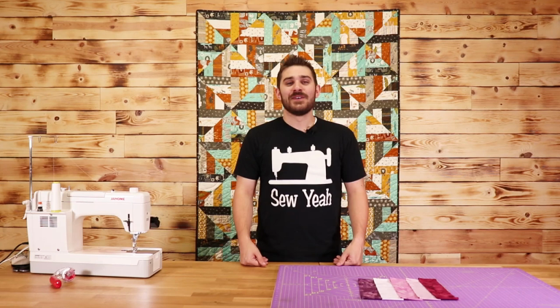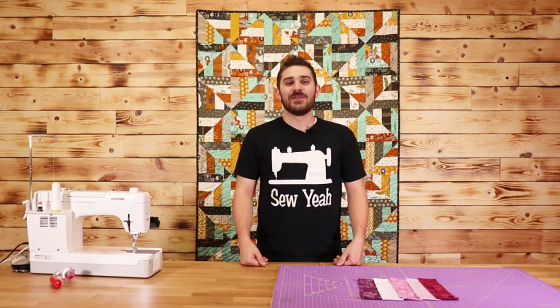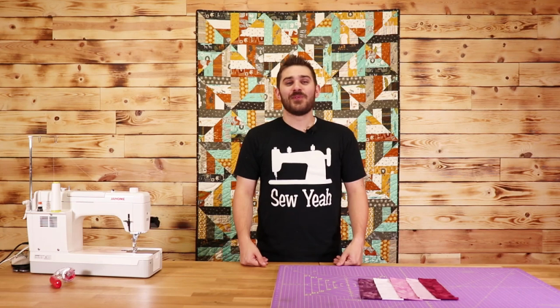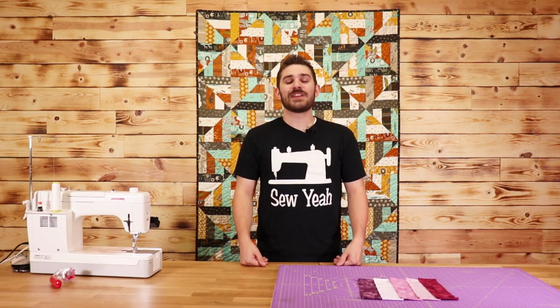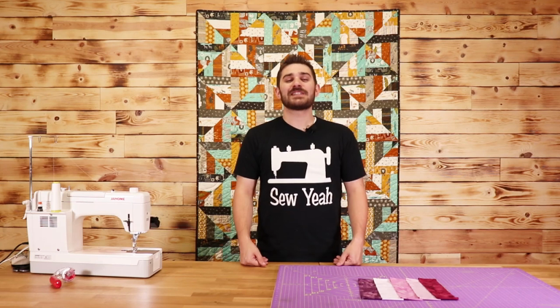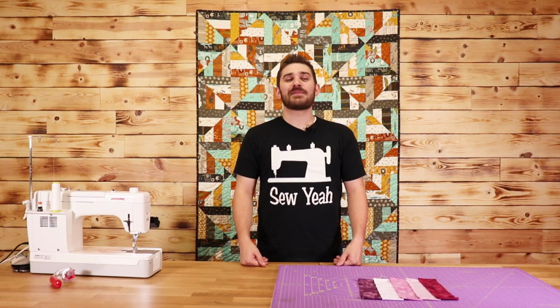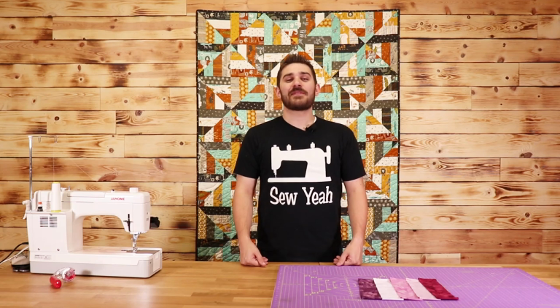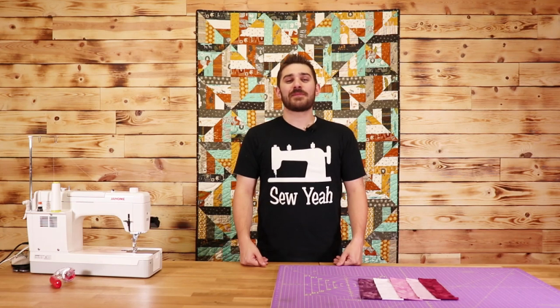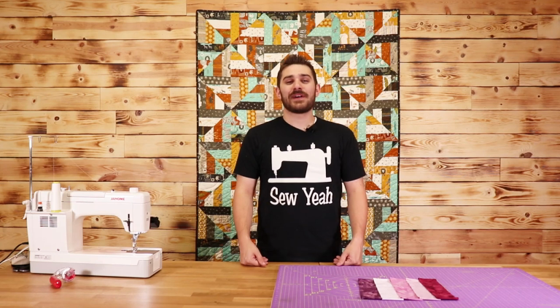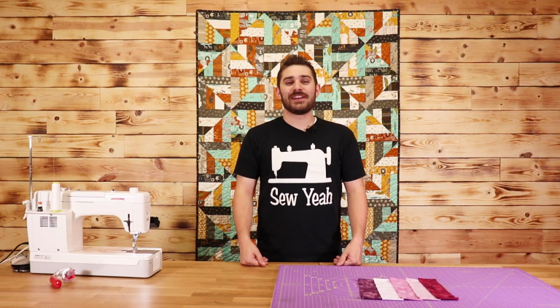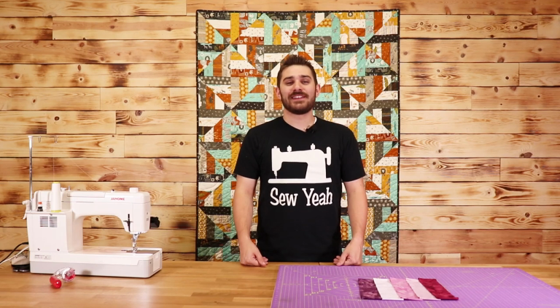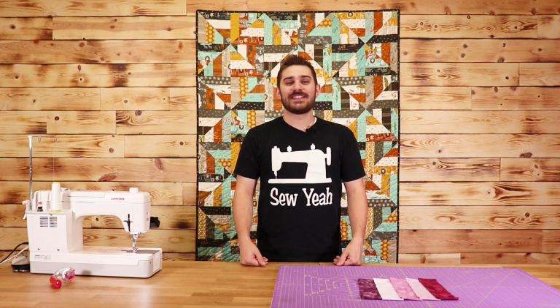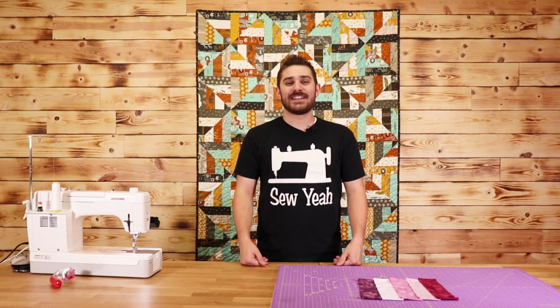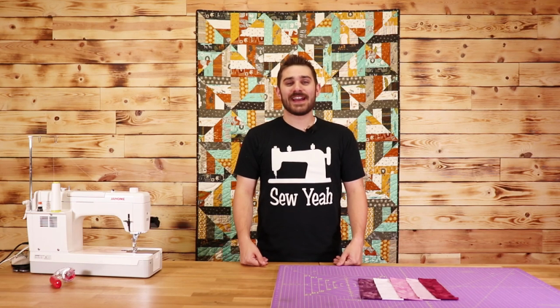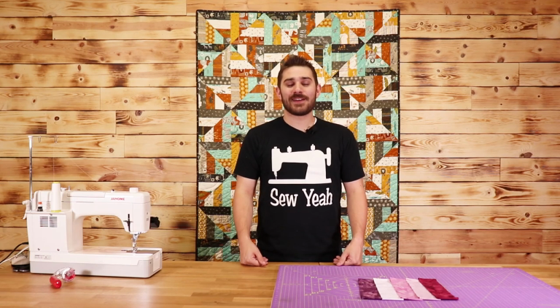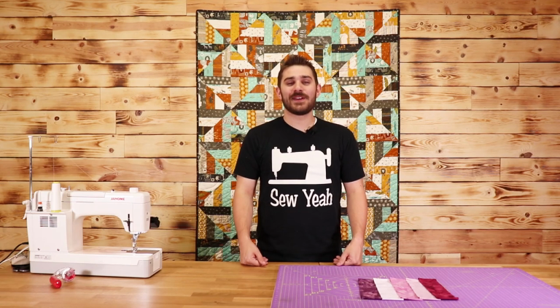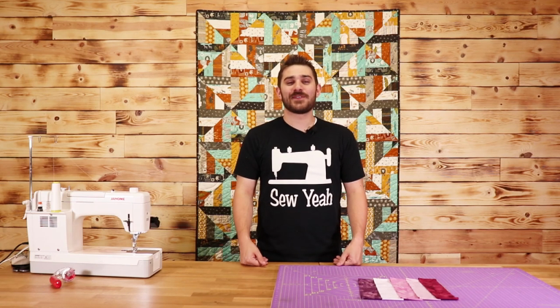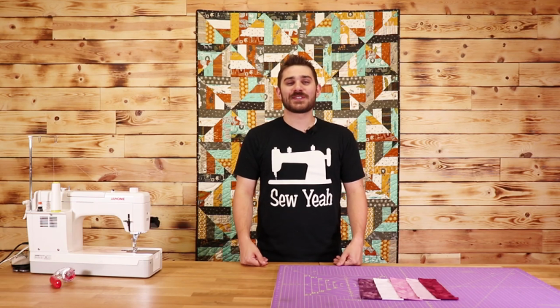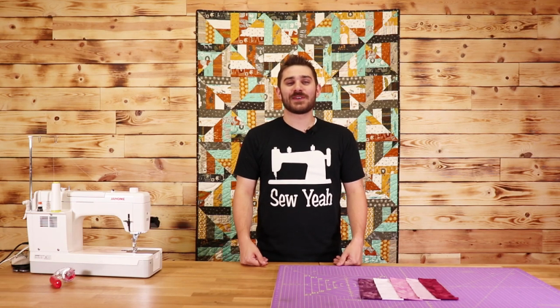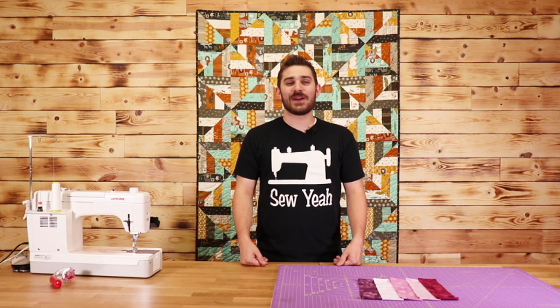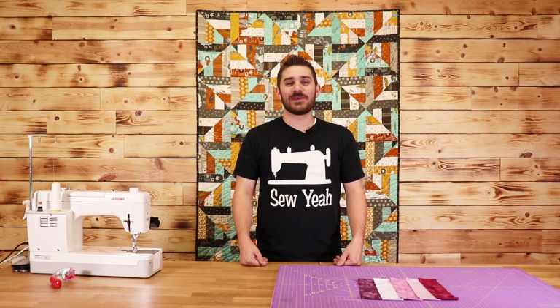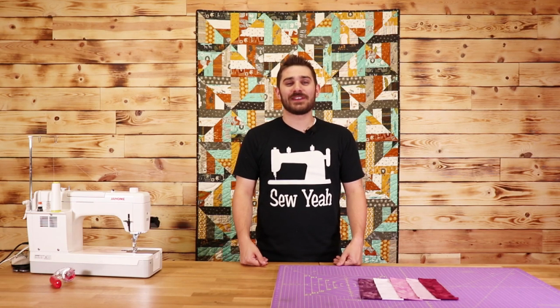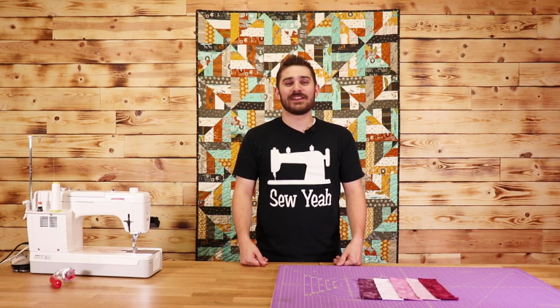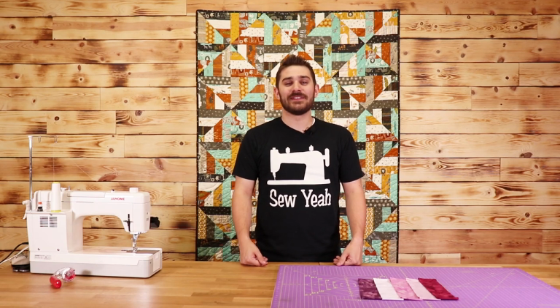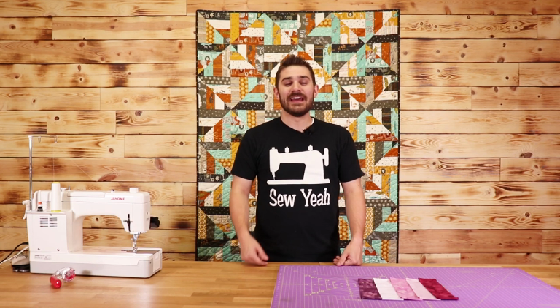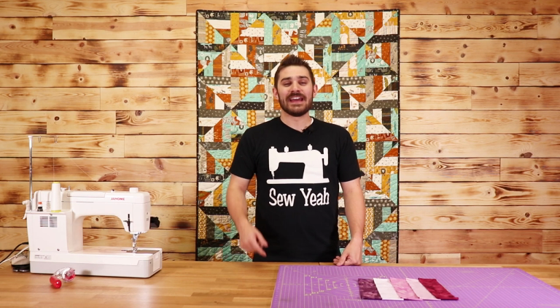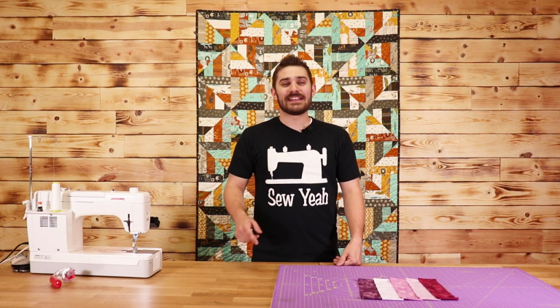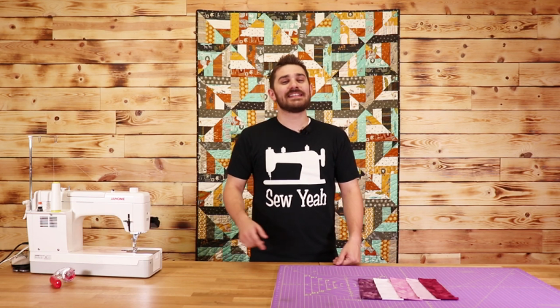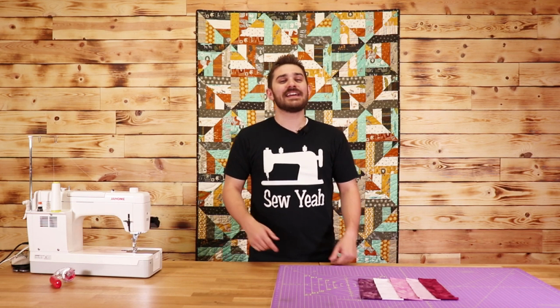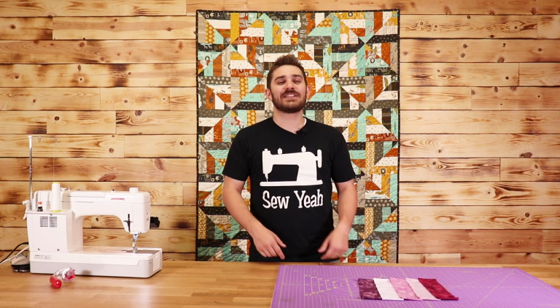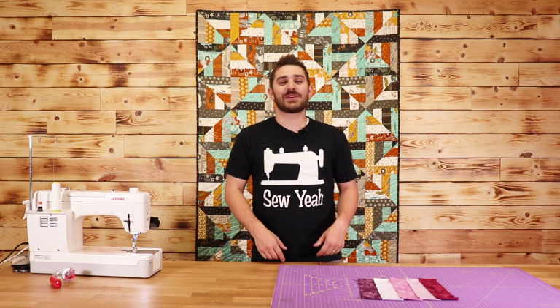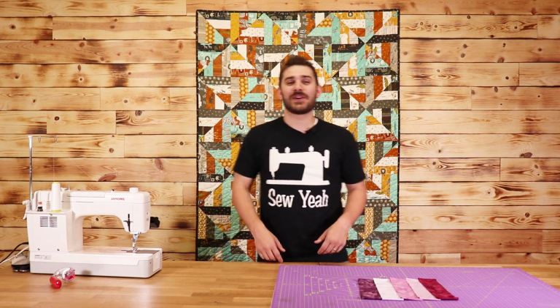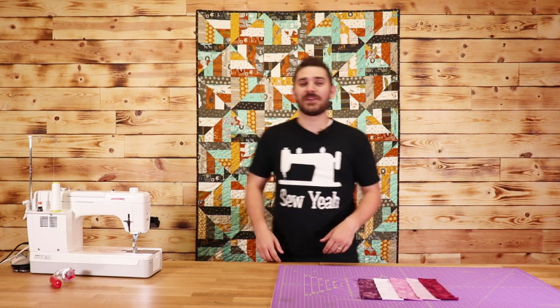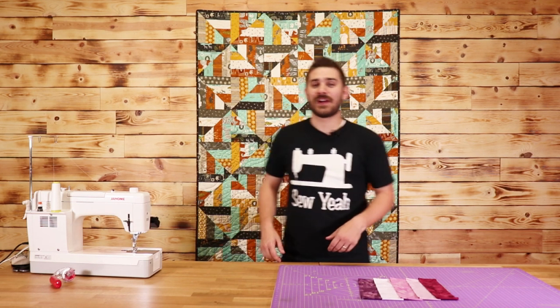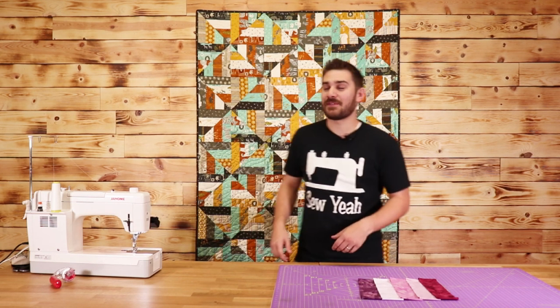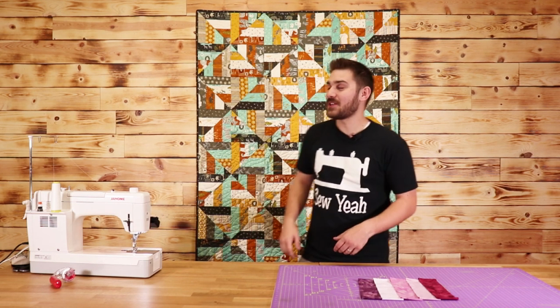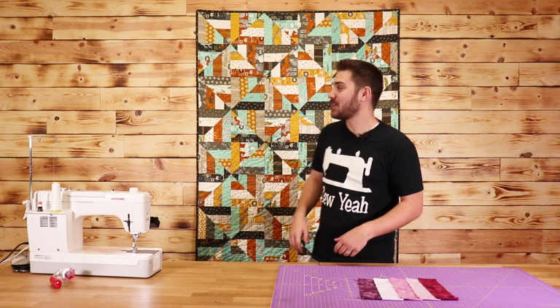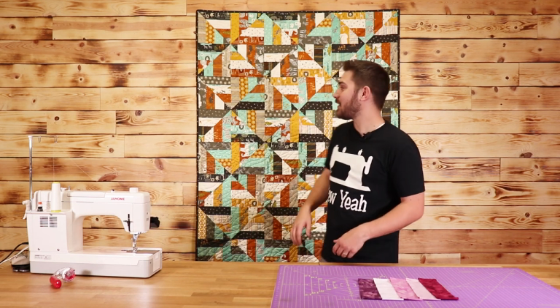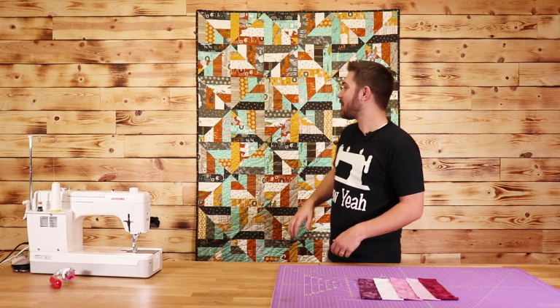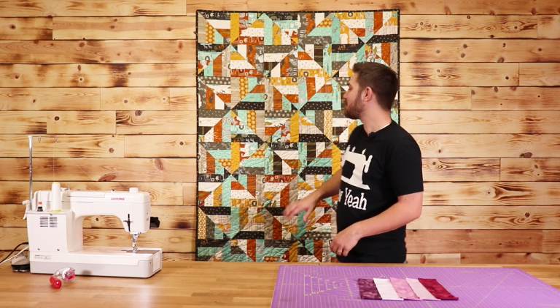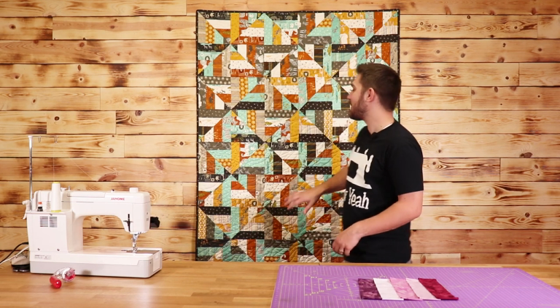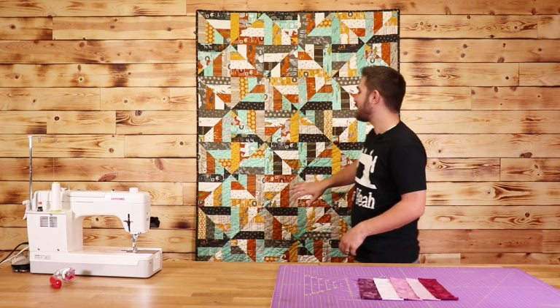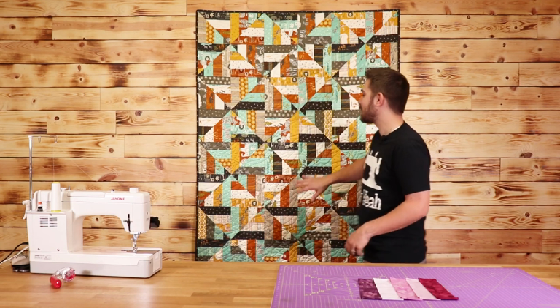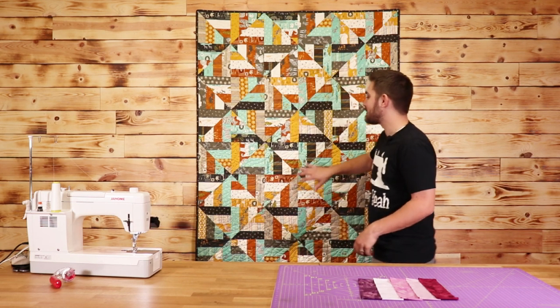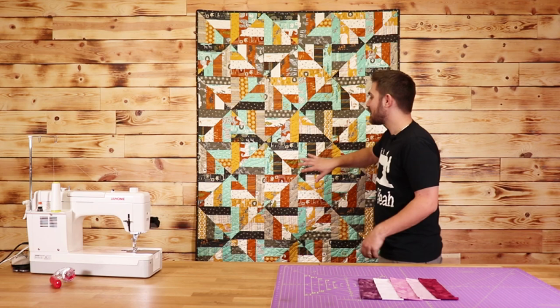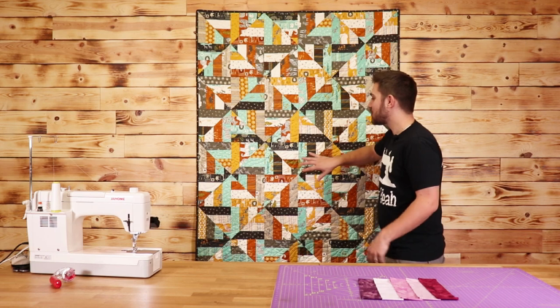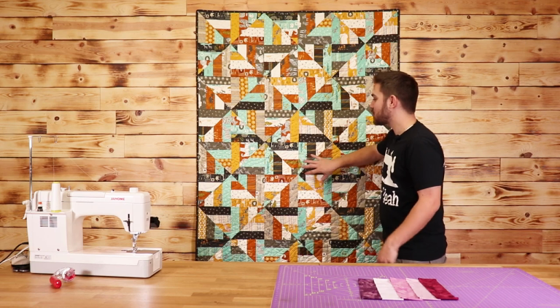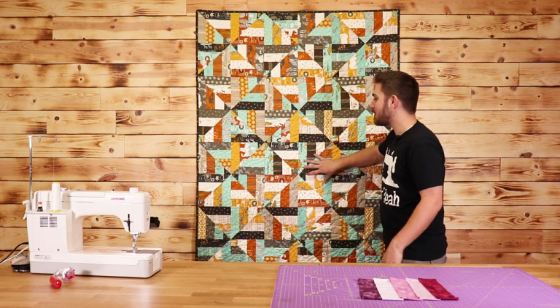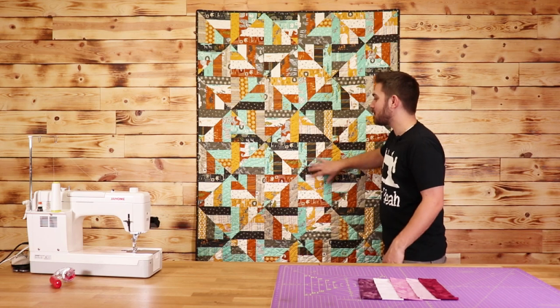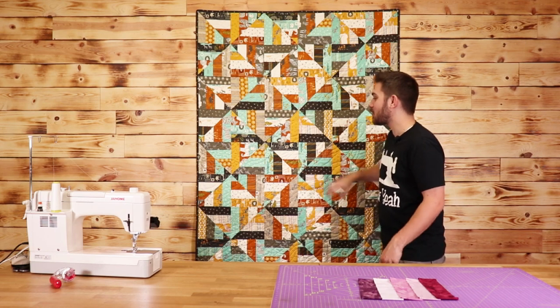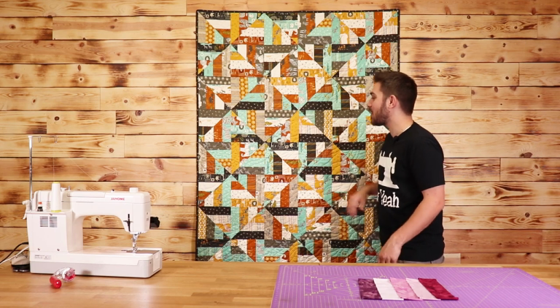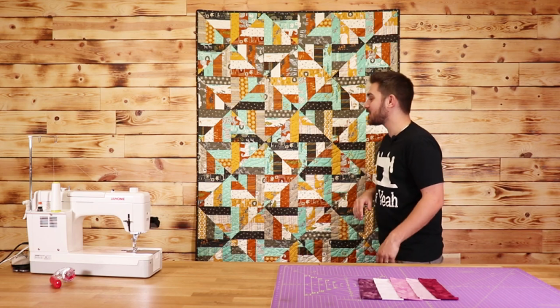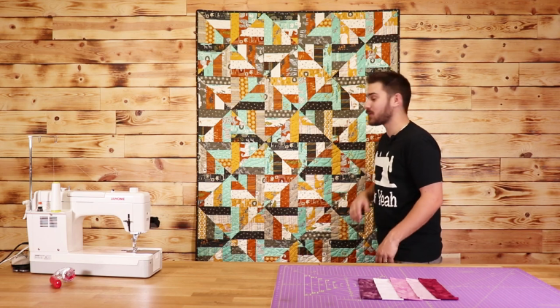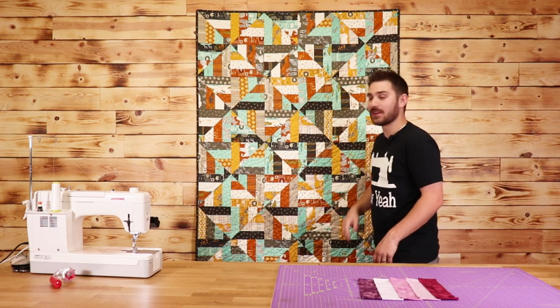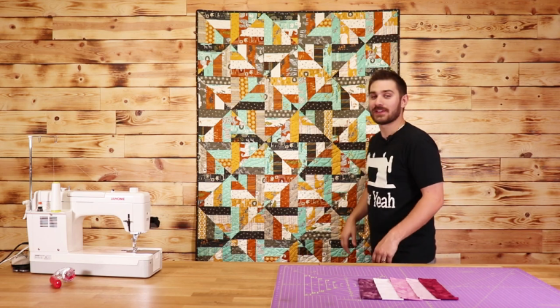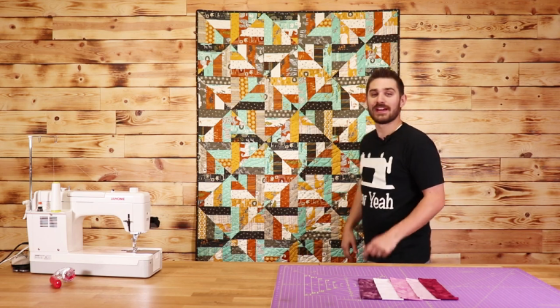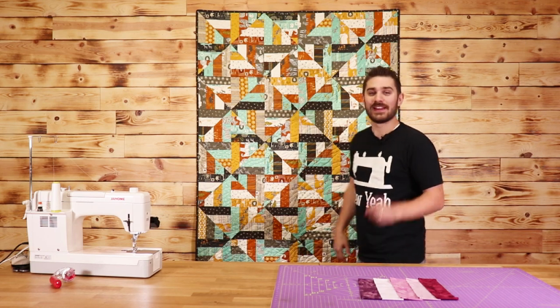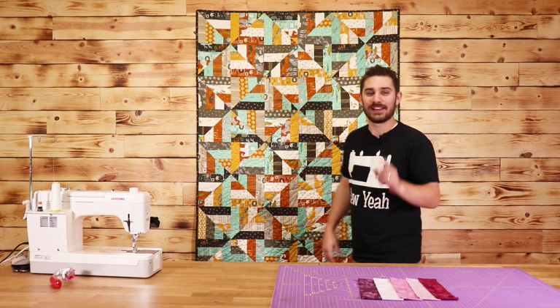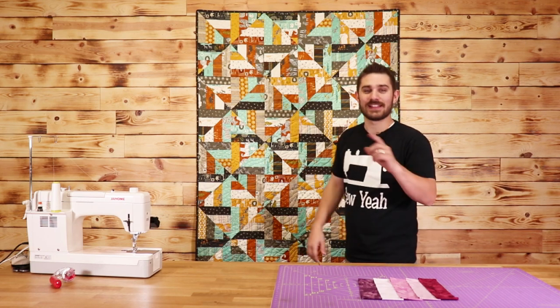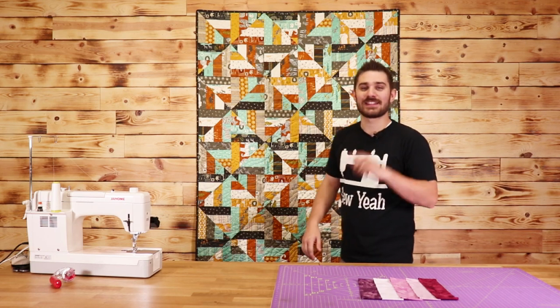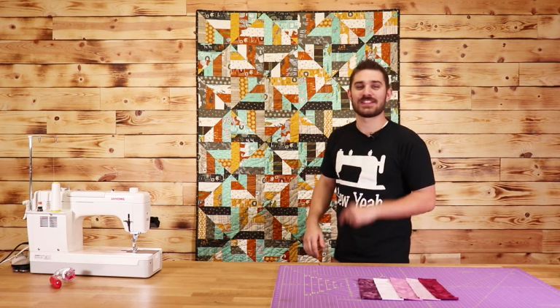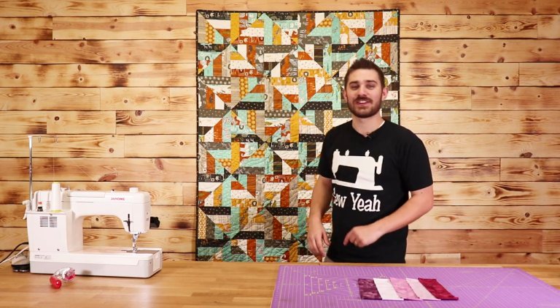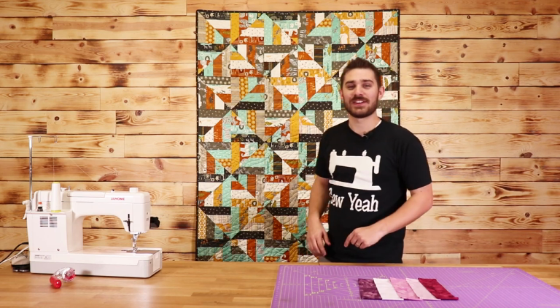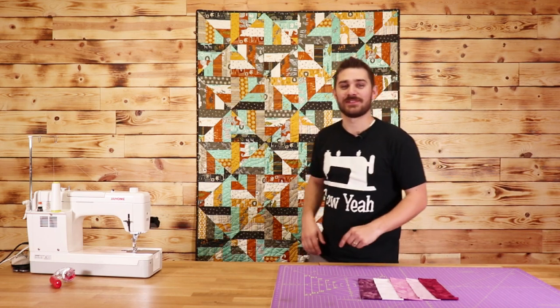What's up everybody, Tiankam here with Soya Quilting. In today's tutorial, I'm going to show you how to make this Strip Mirage Quilt. Let's get started.